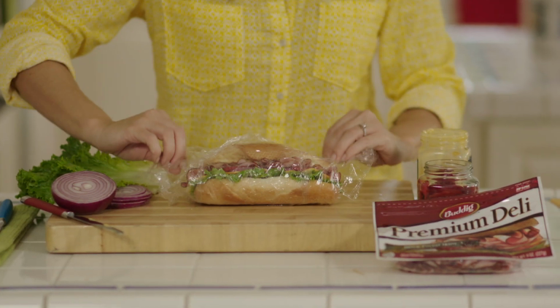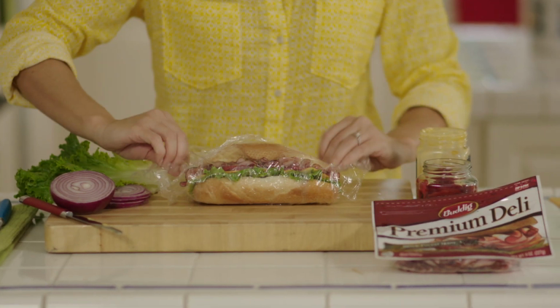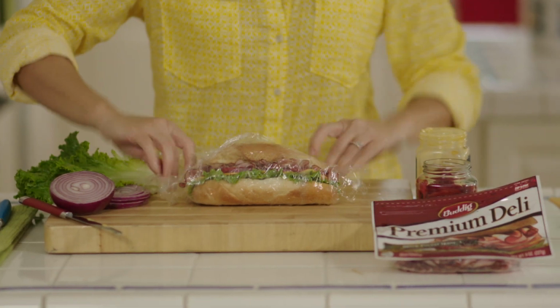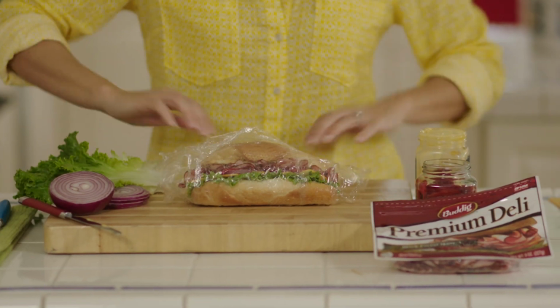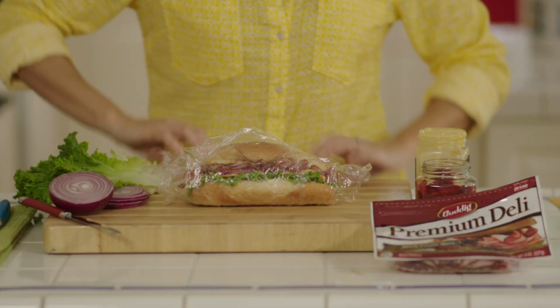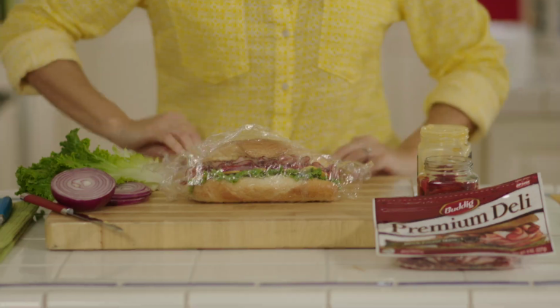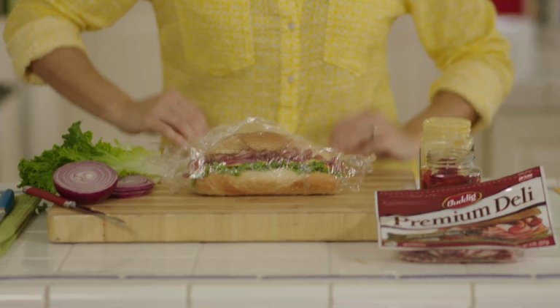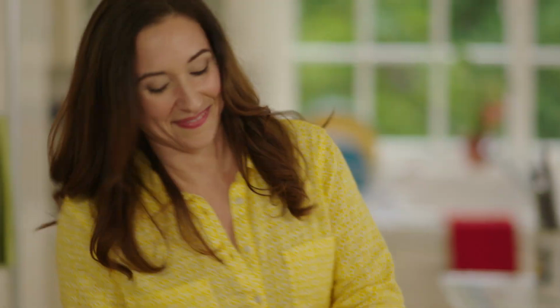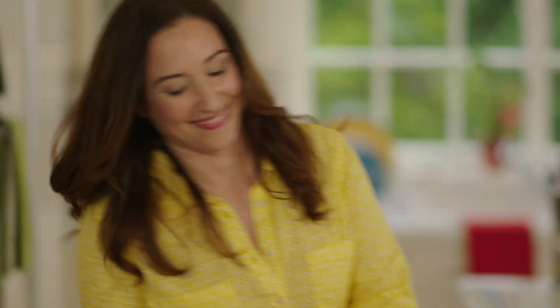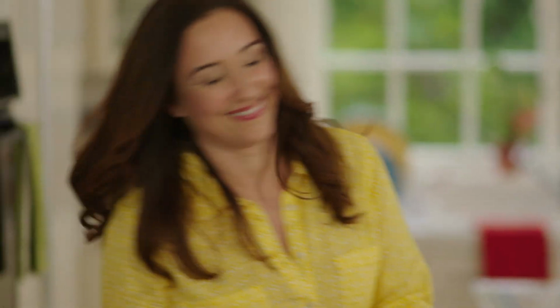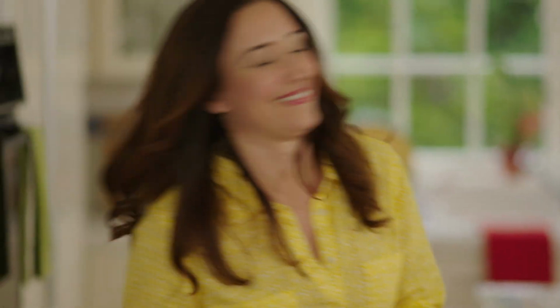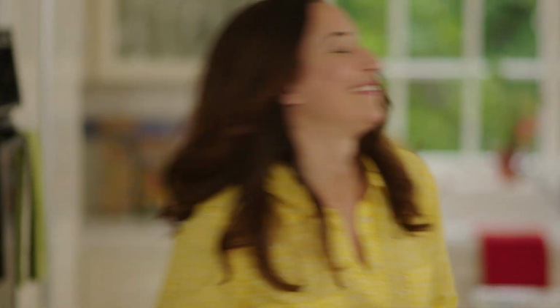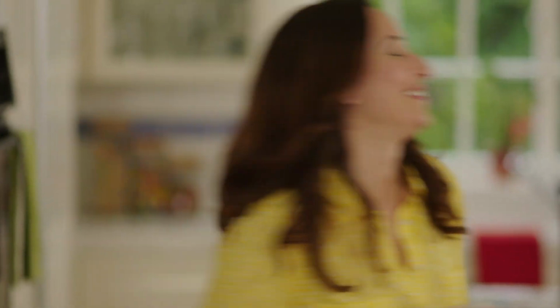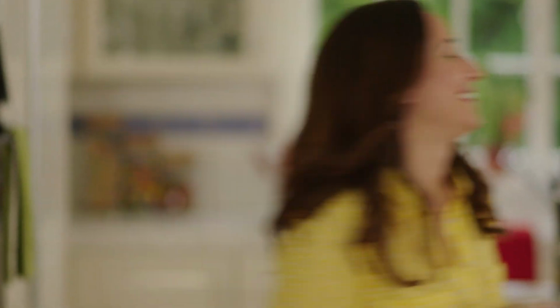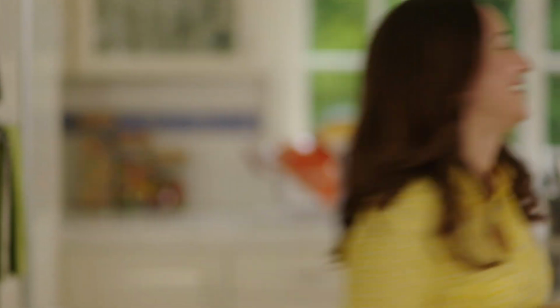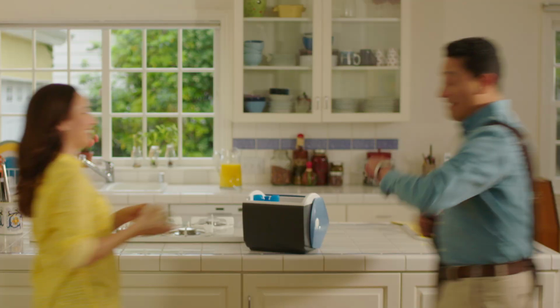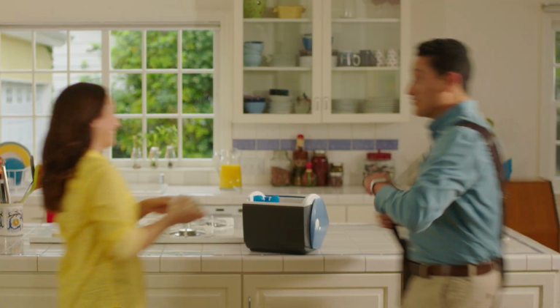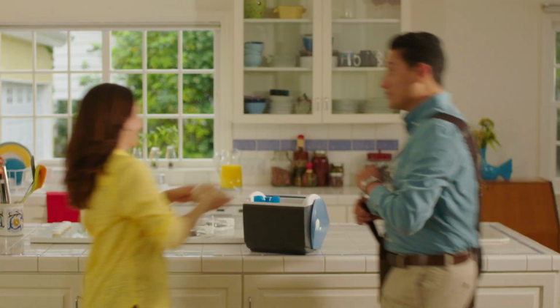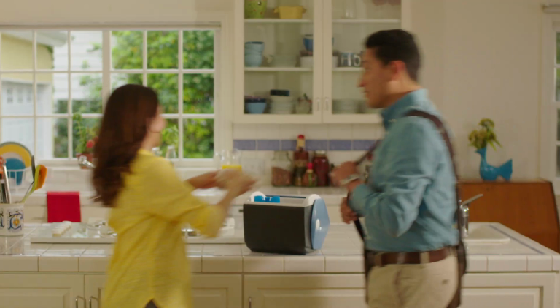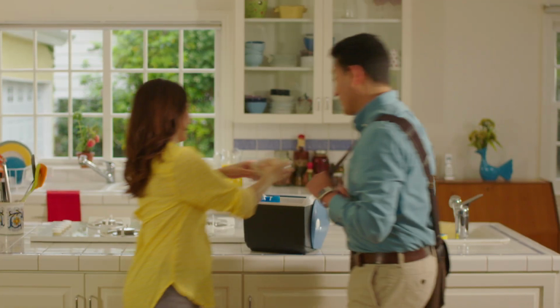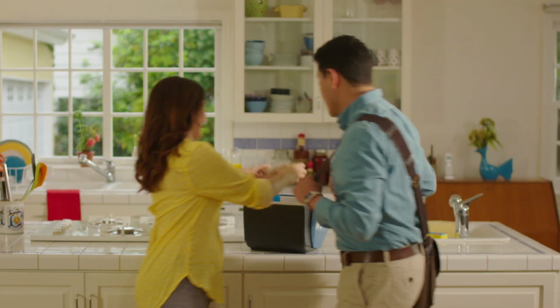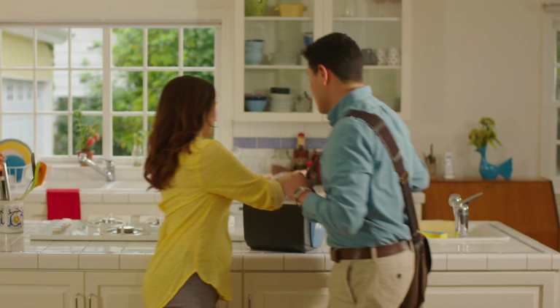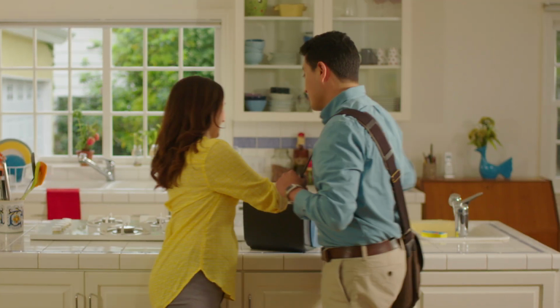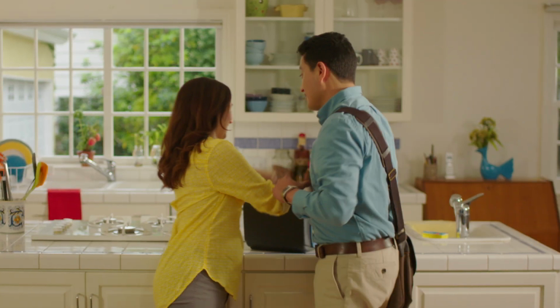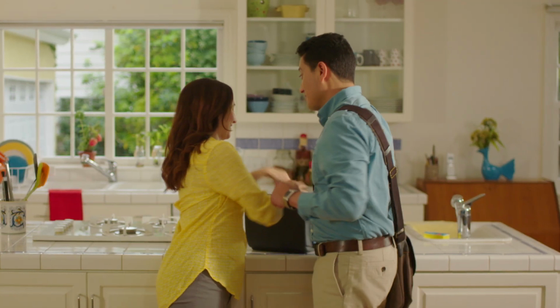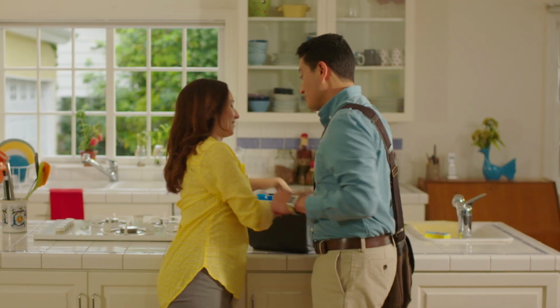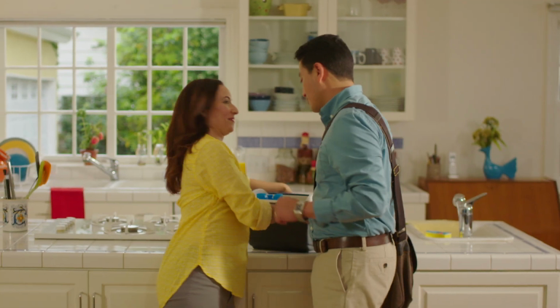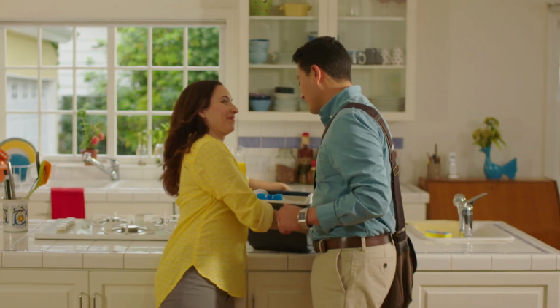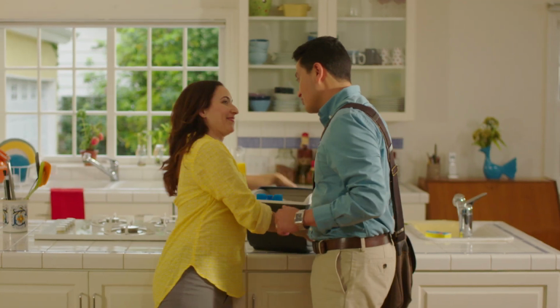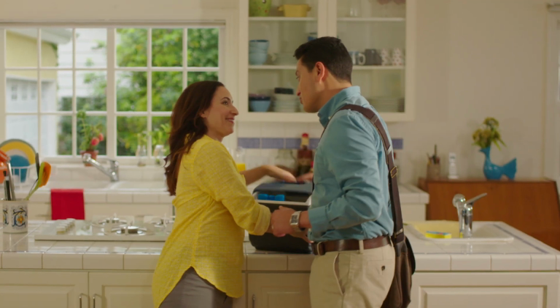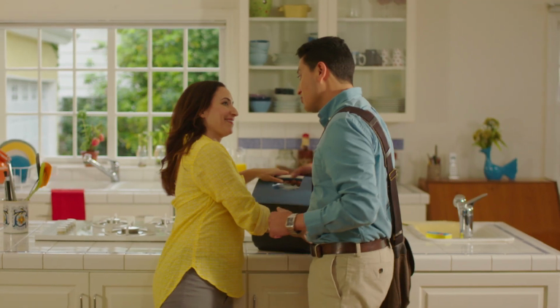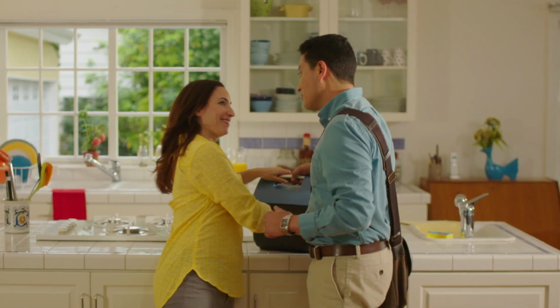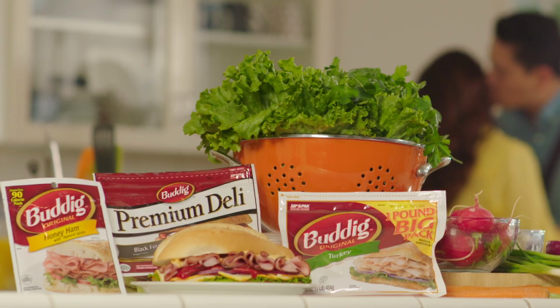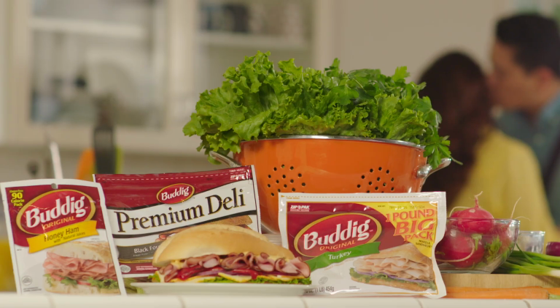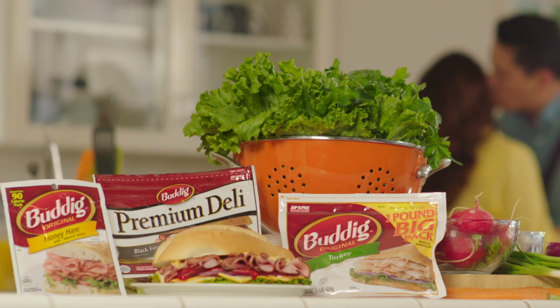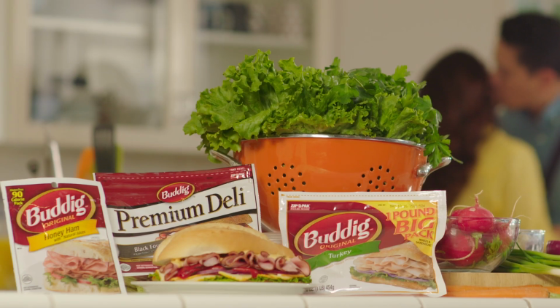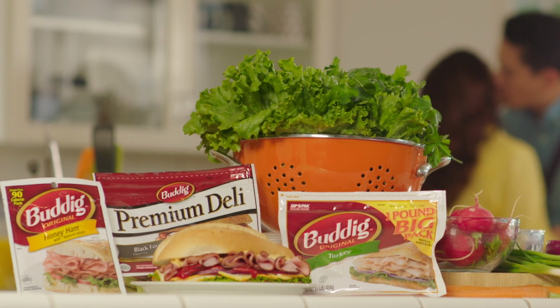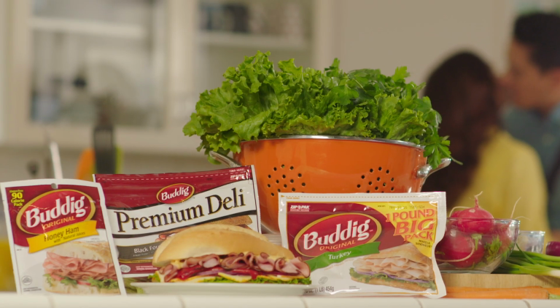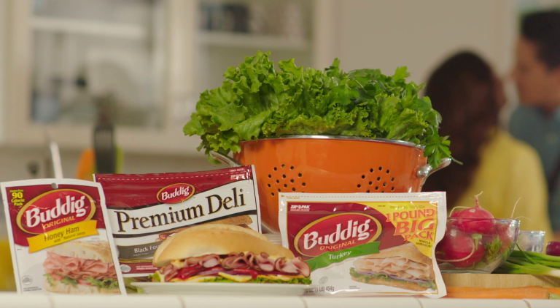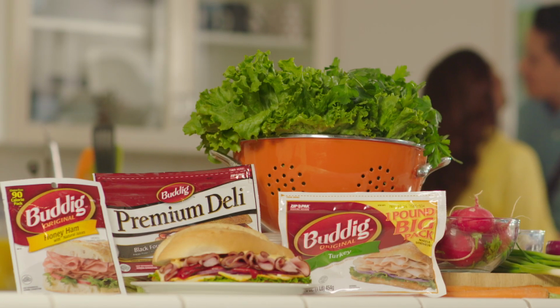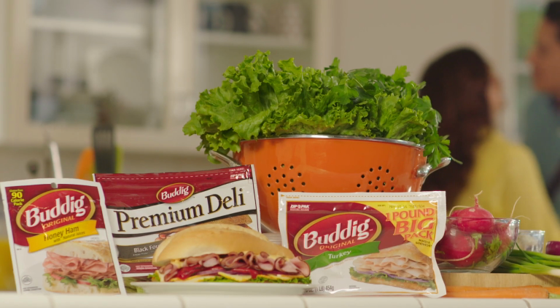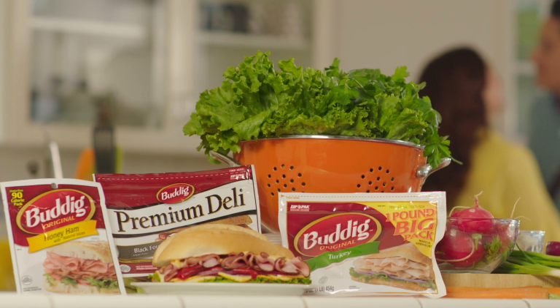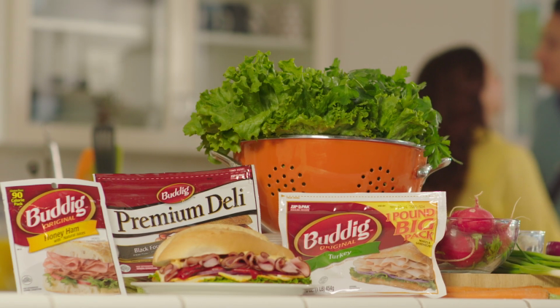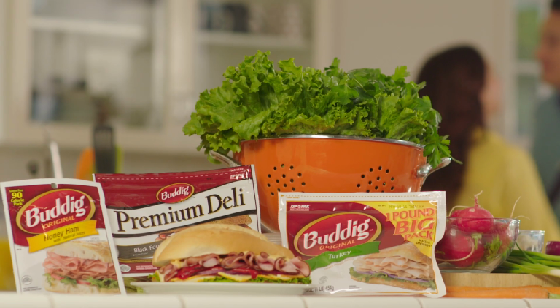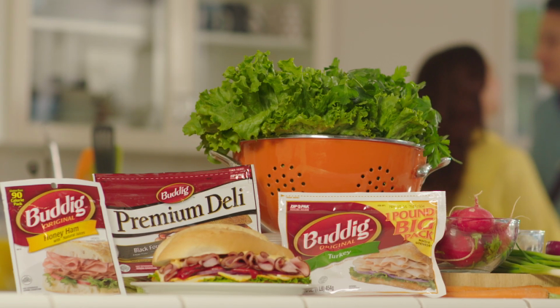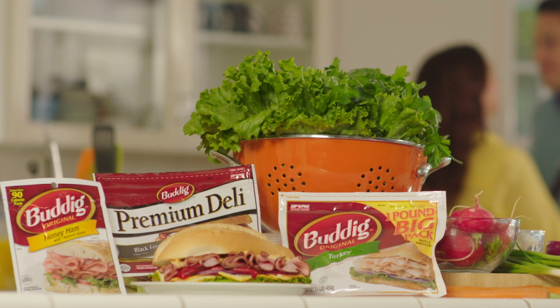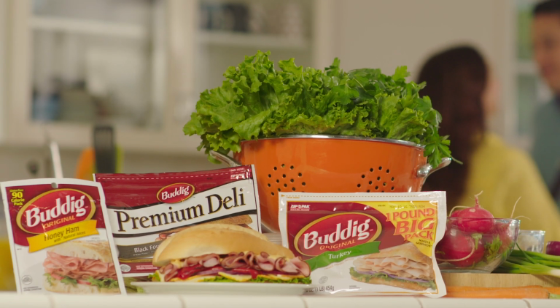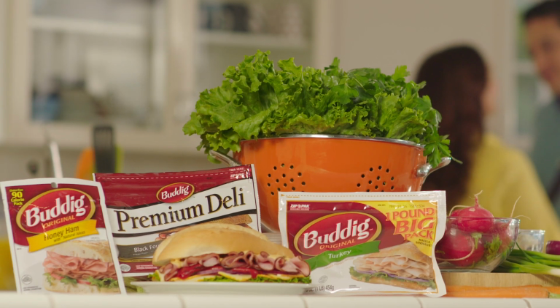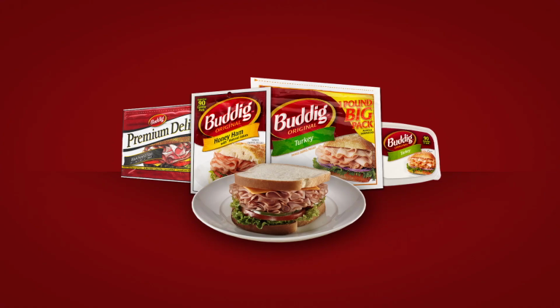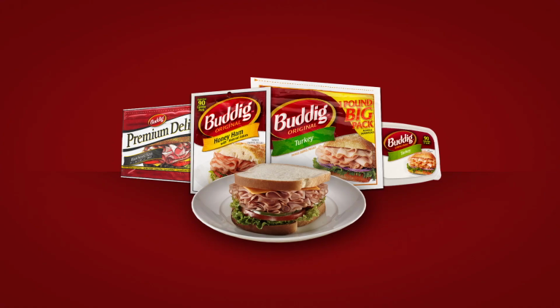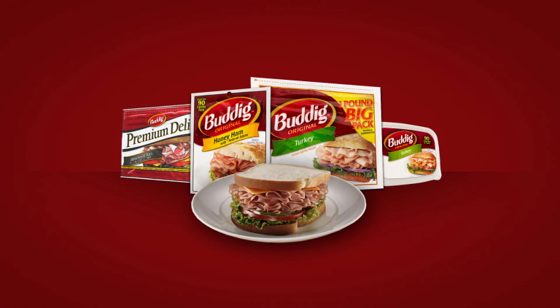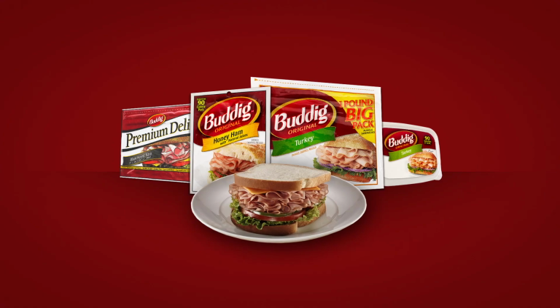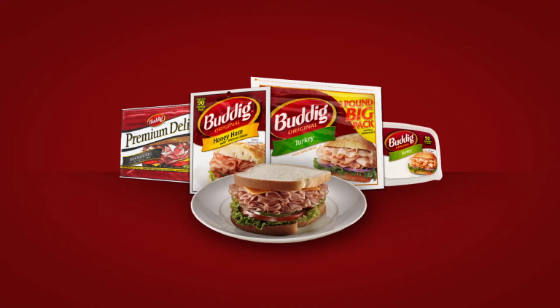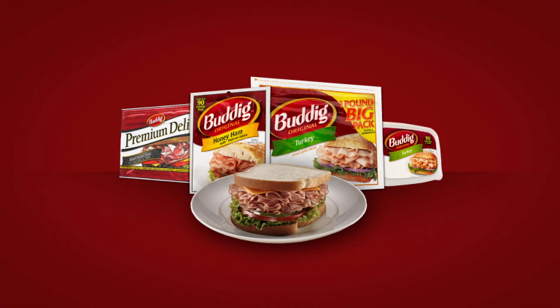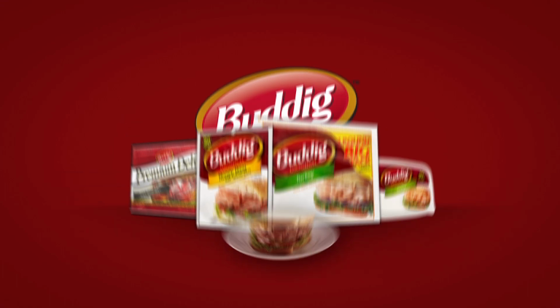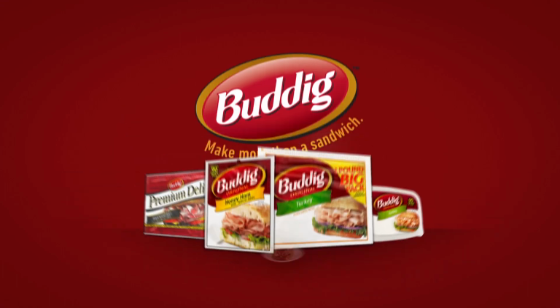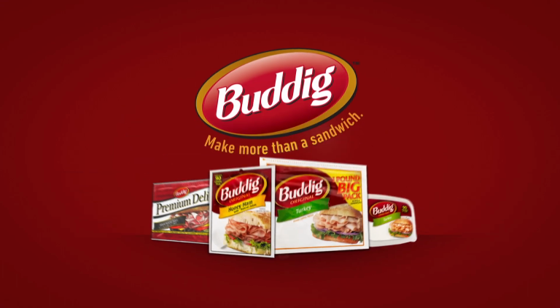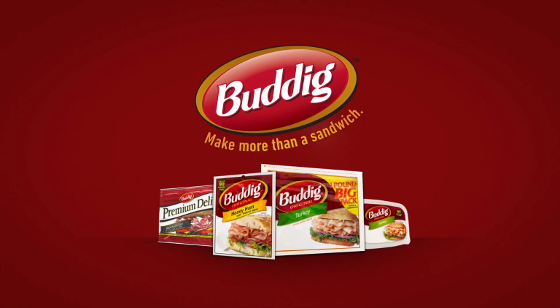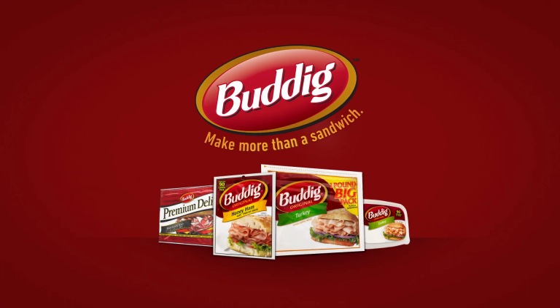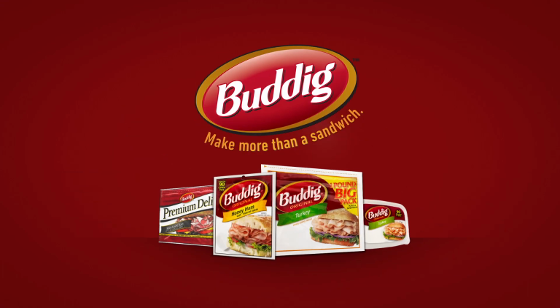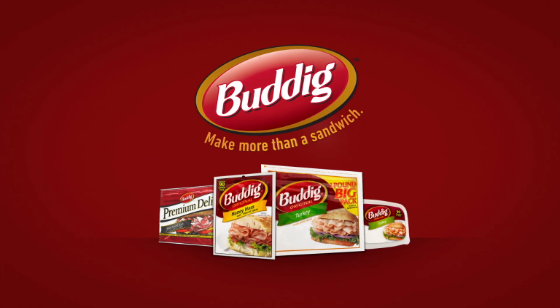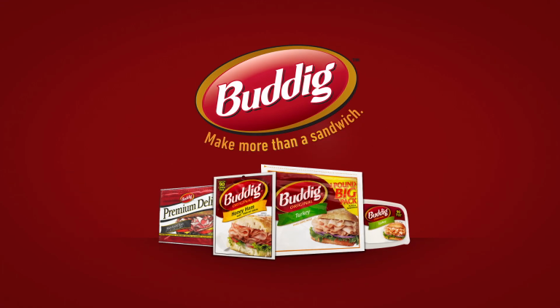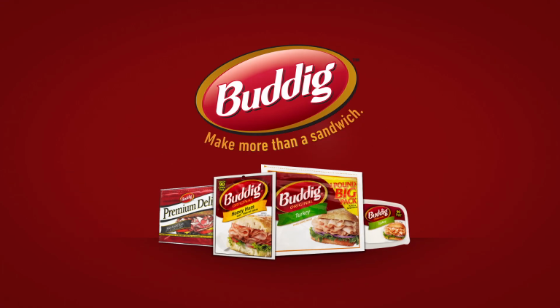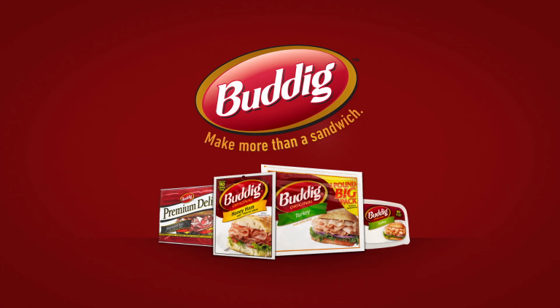I'm happy that my family skips the cafeteria and has a homemade lunch. Buddig — make more than a sandwich.